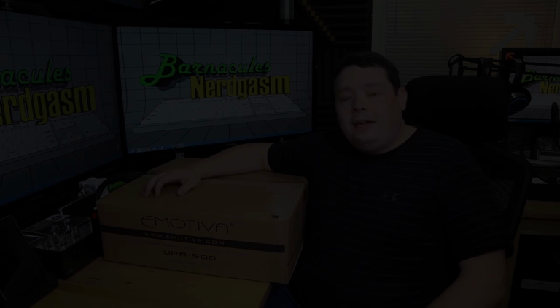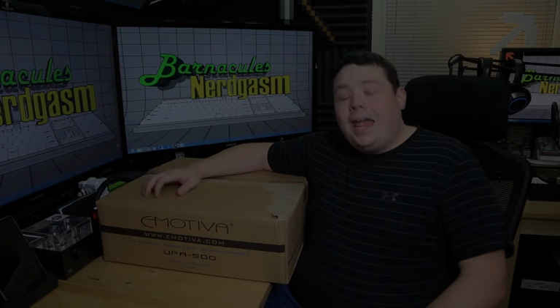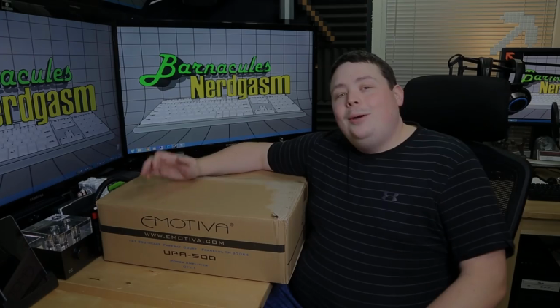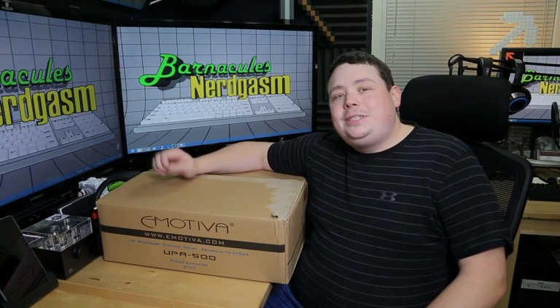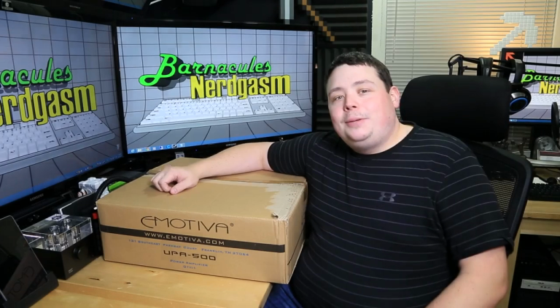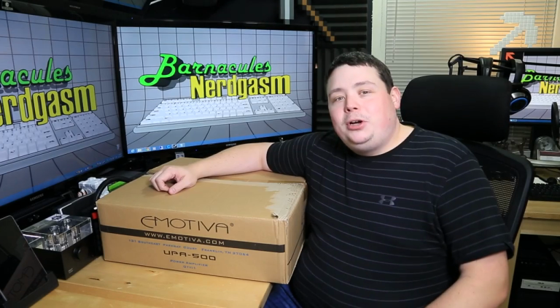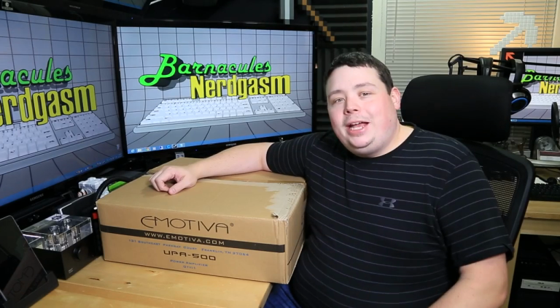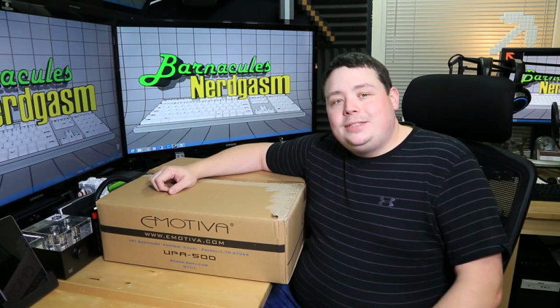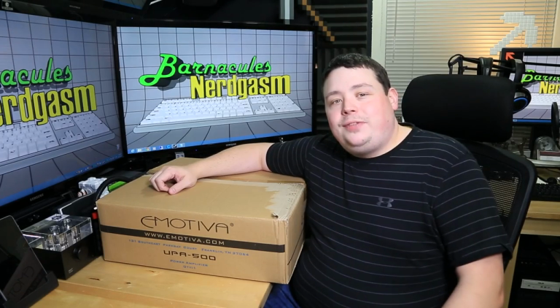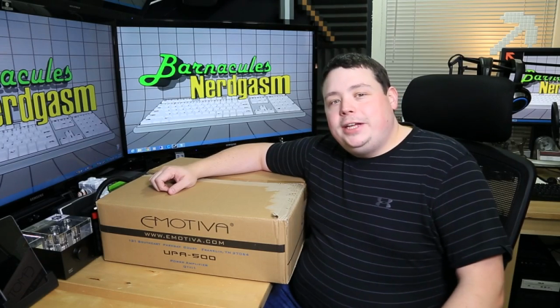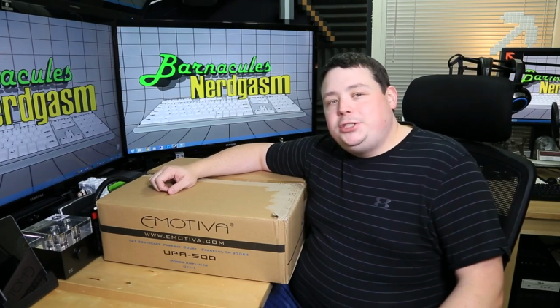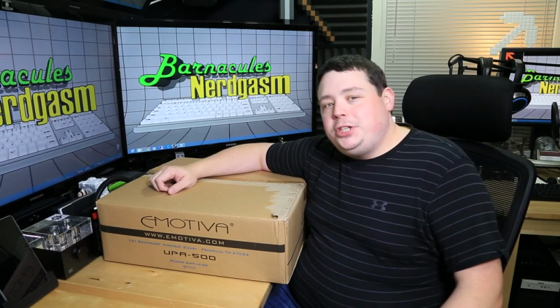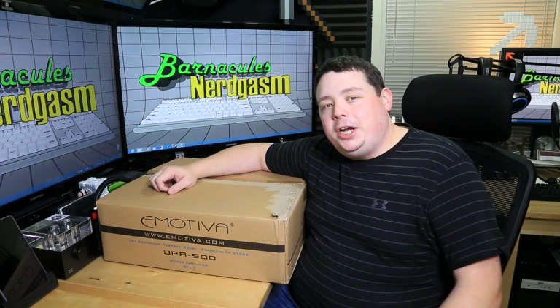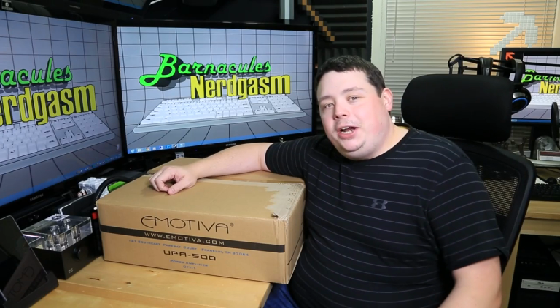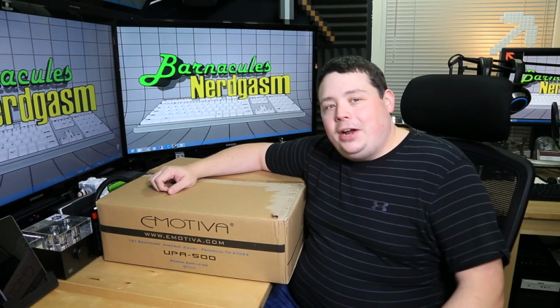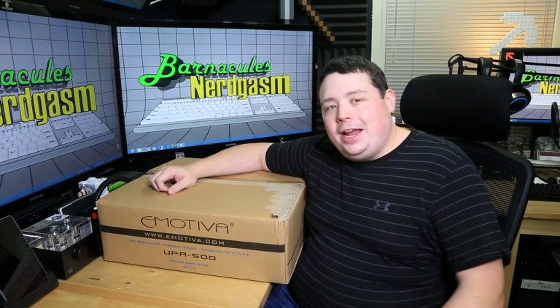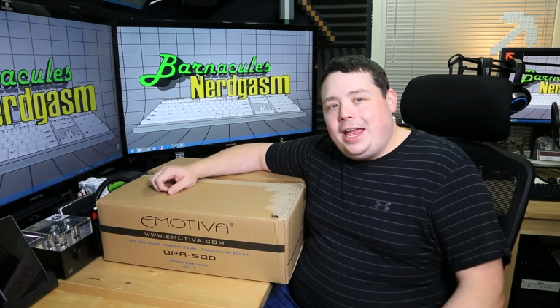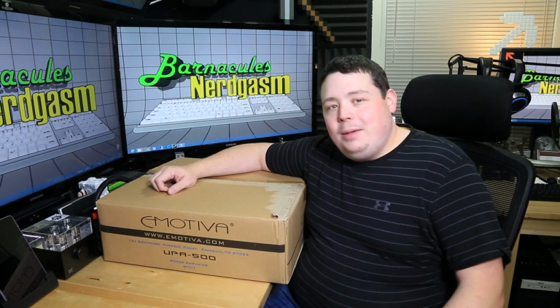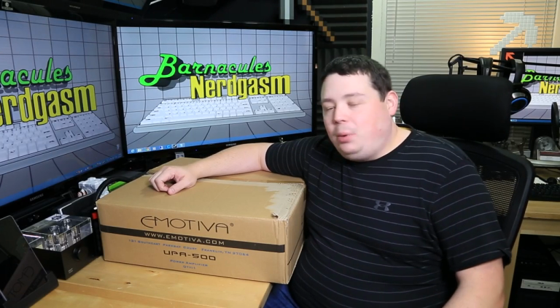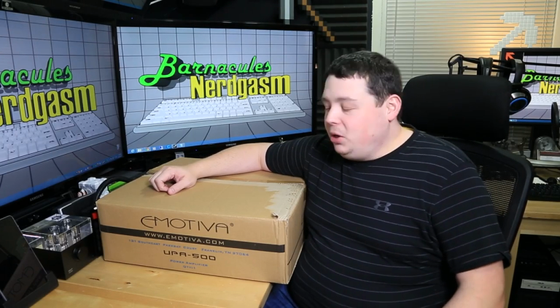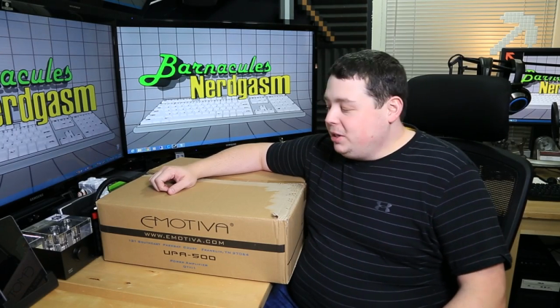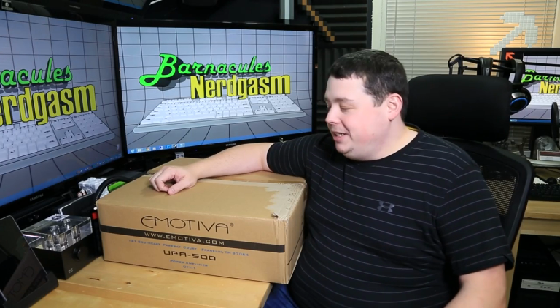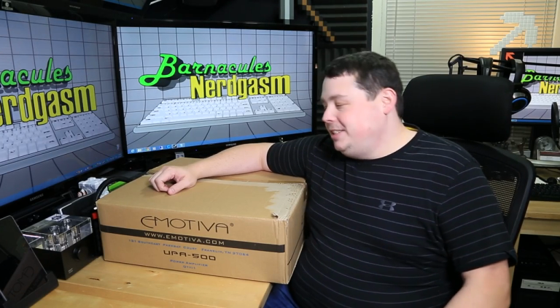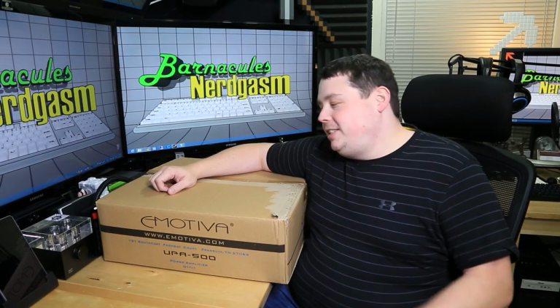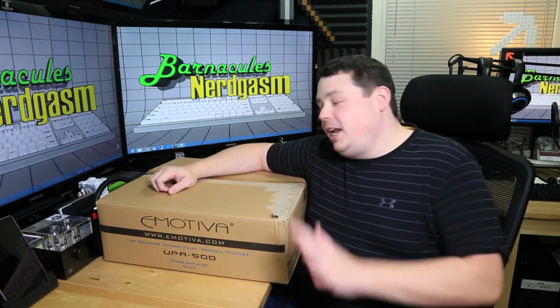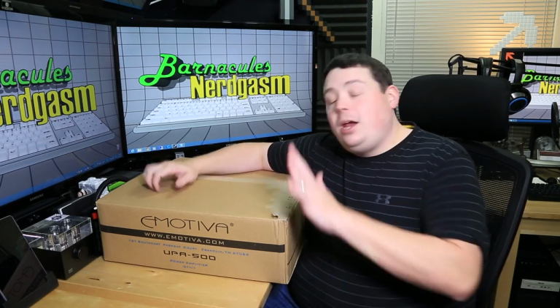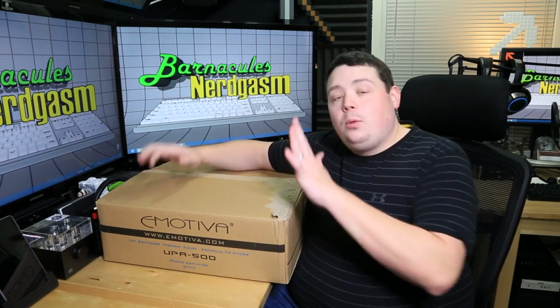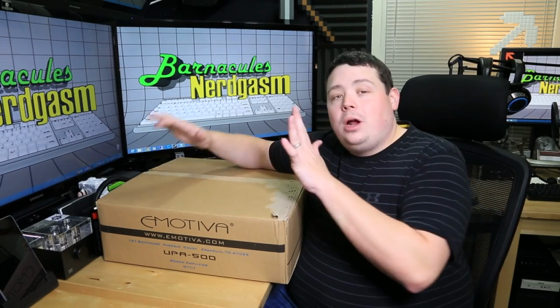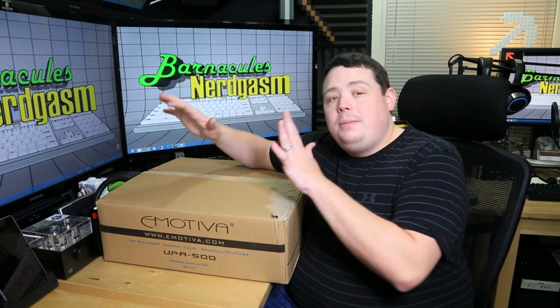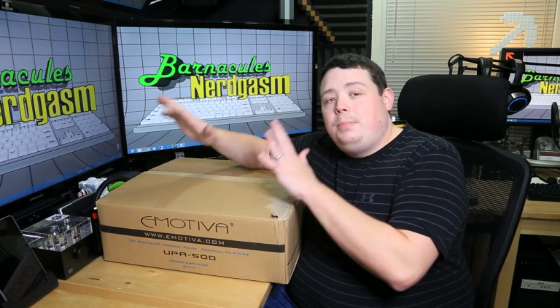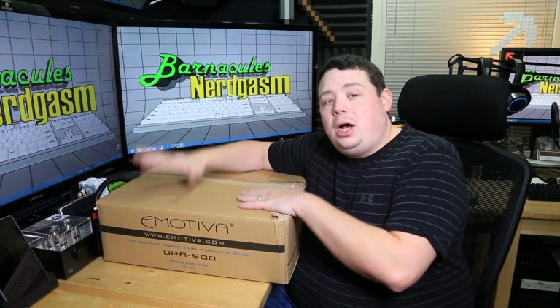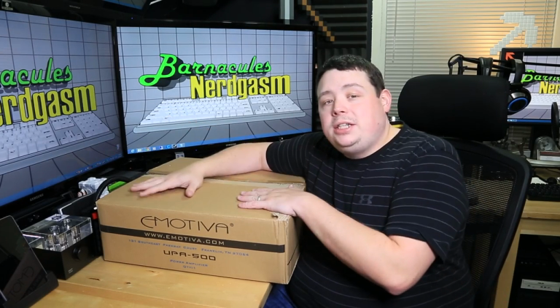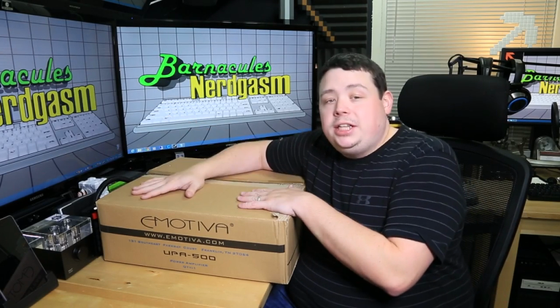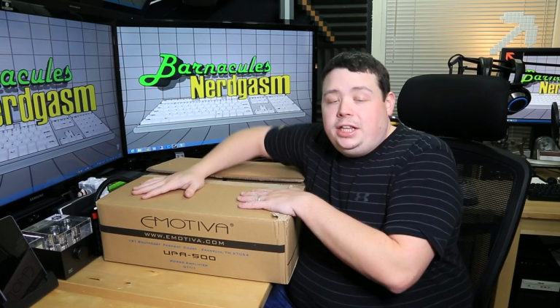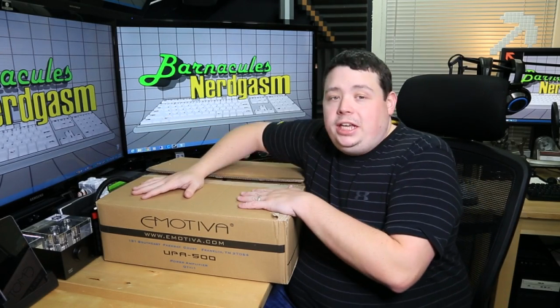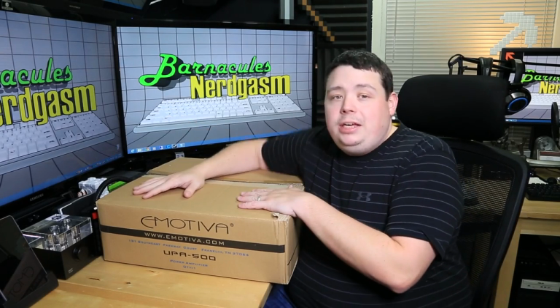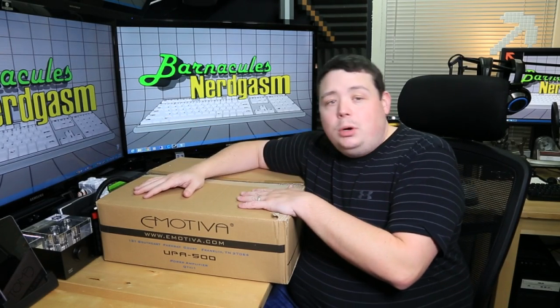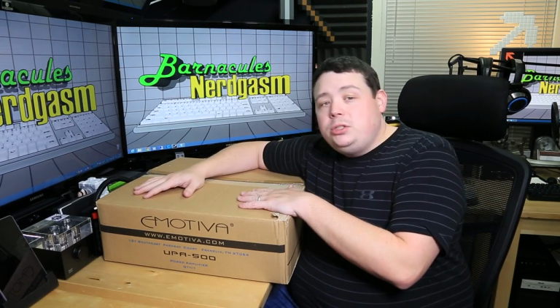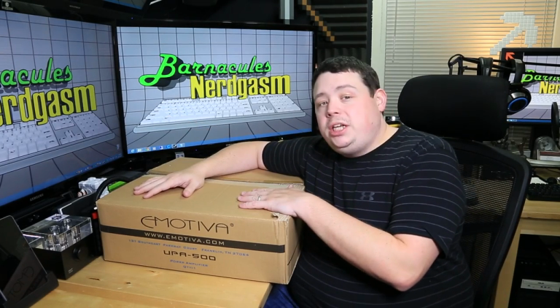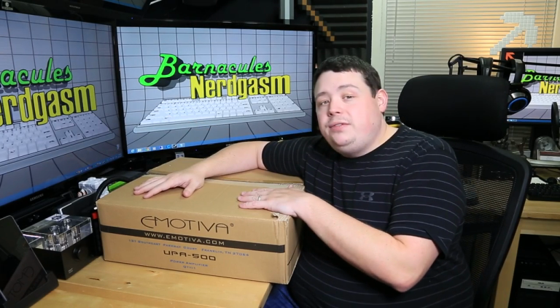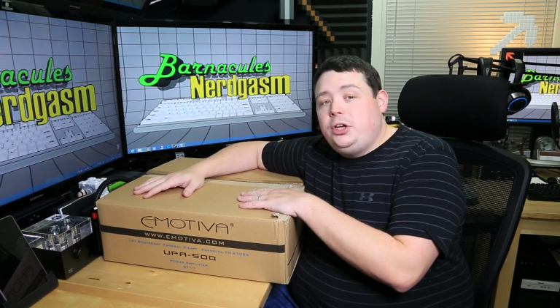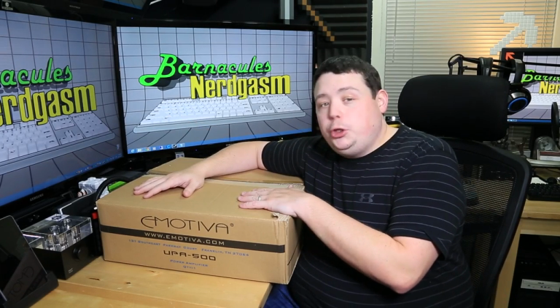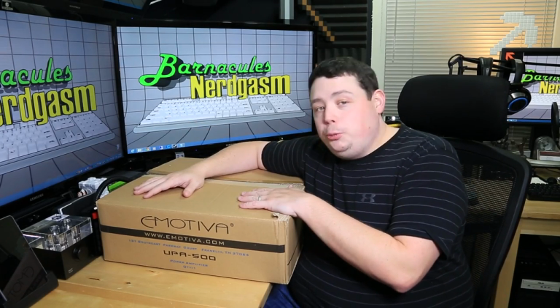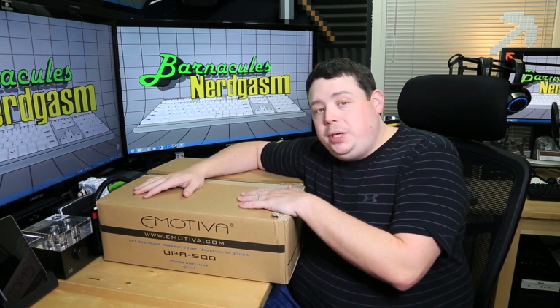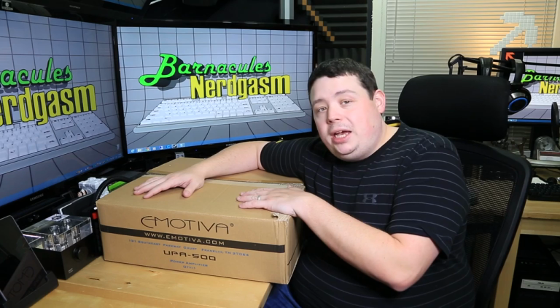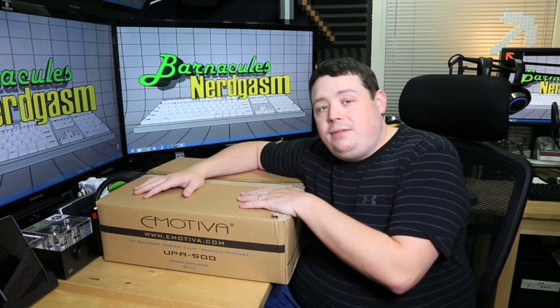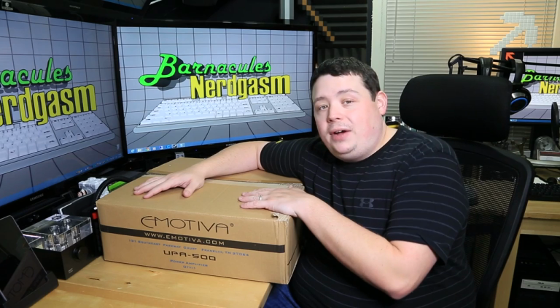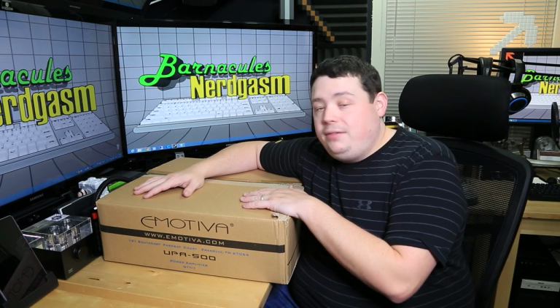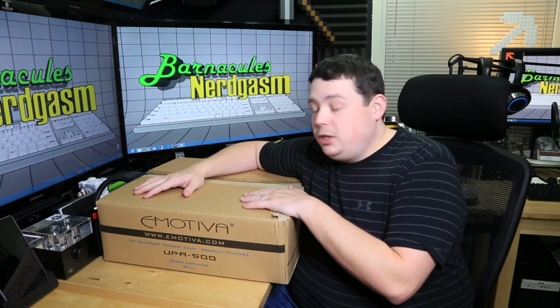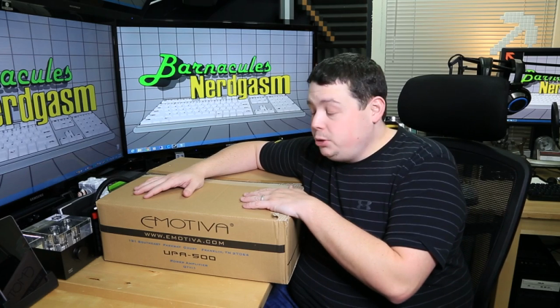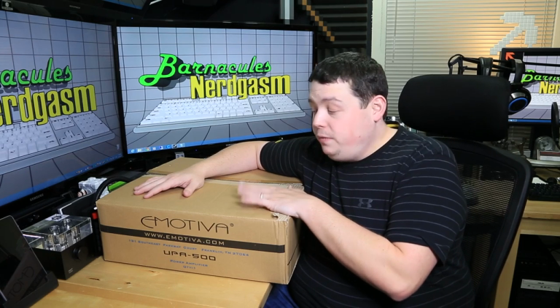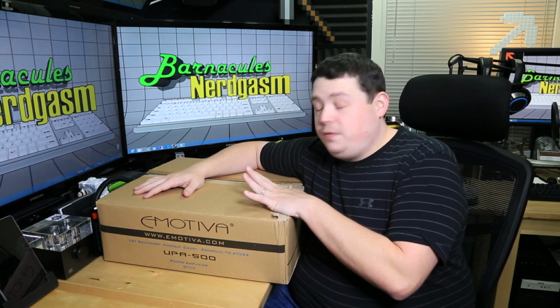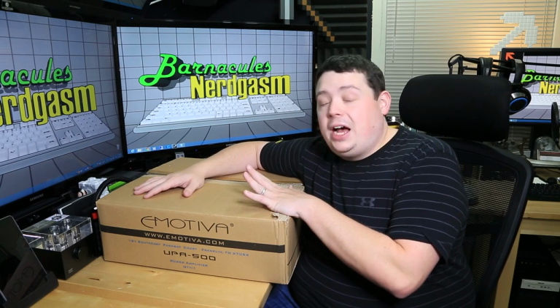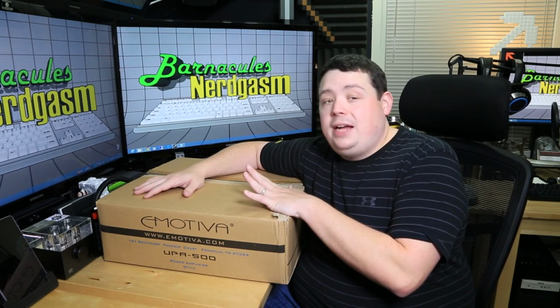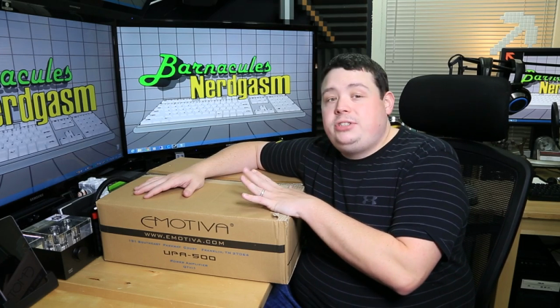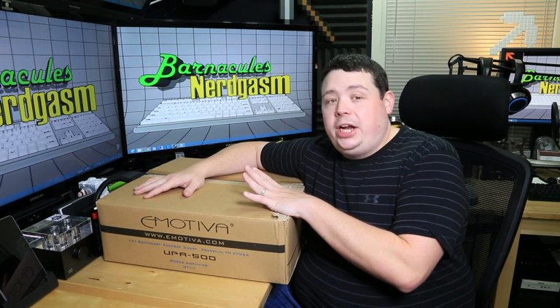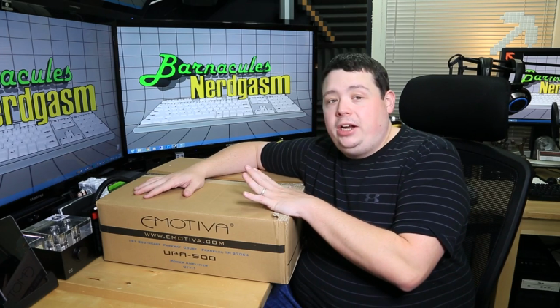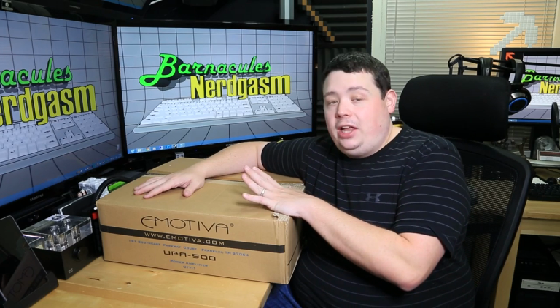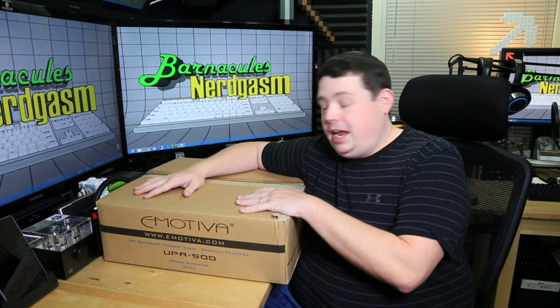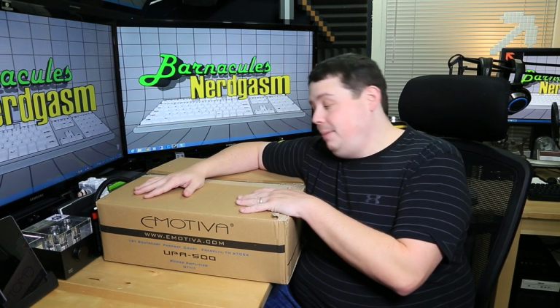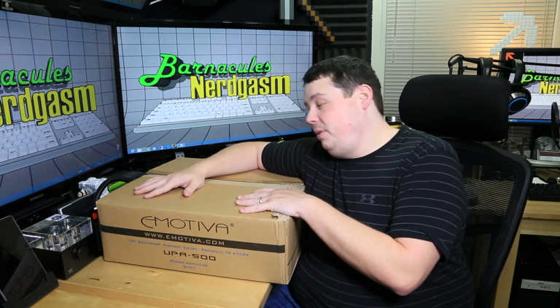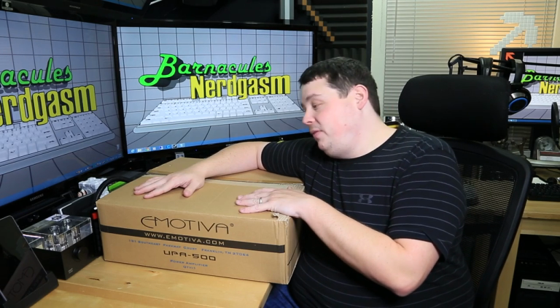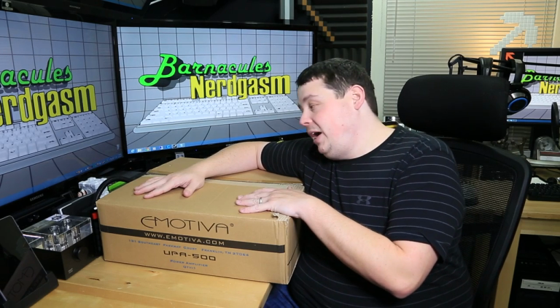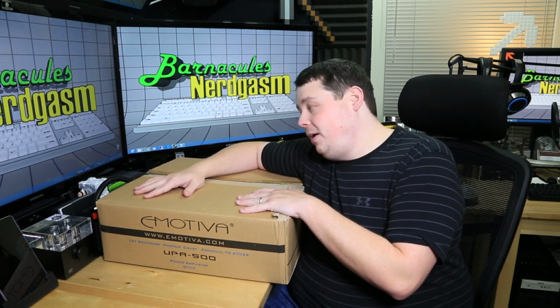Hey, what's up, Nerdgasm fans? Jerry here, aka Barnacles, and today we're unboxing the Emotiva UPA500 5-Channel Amplifier.